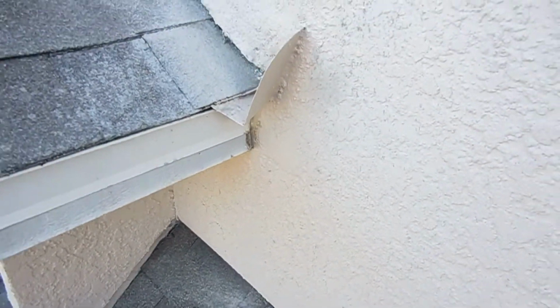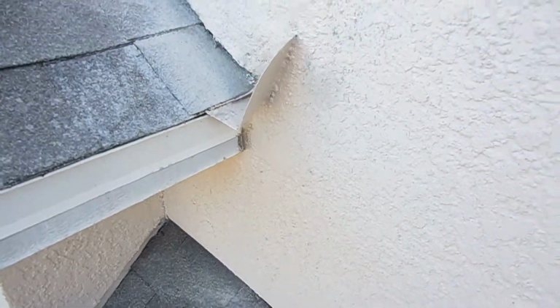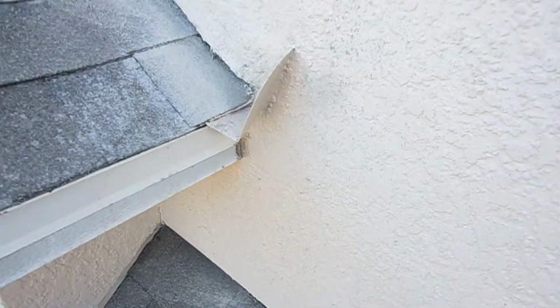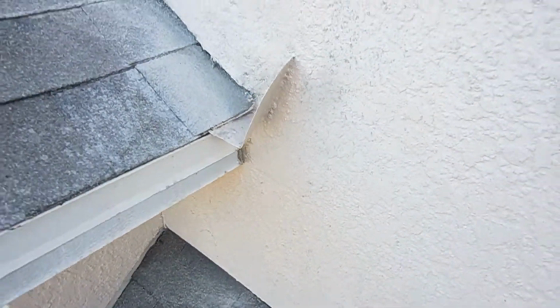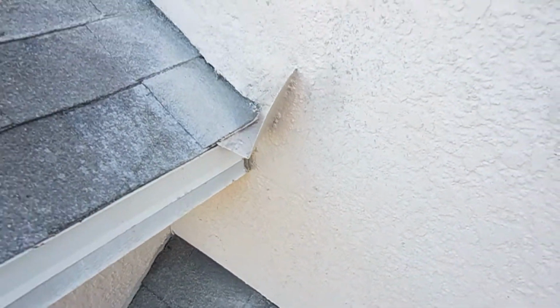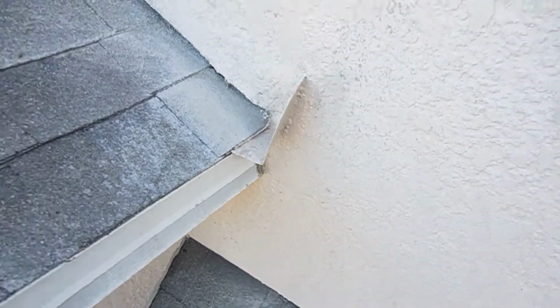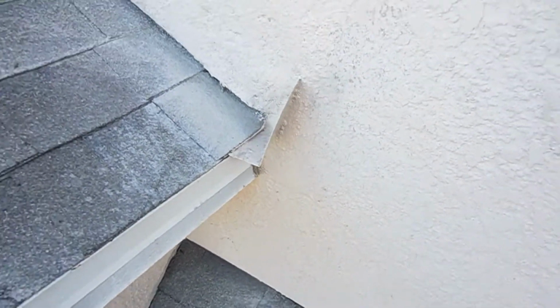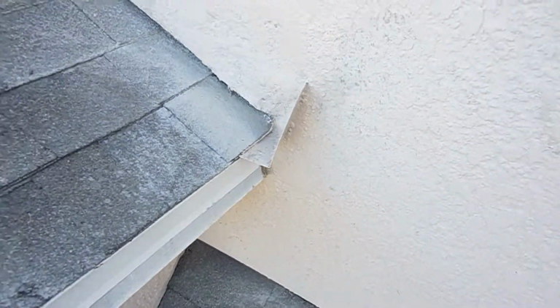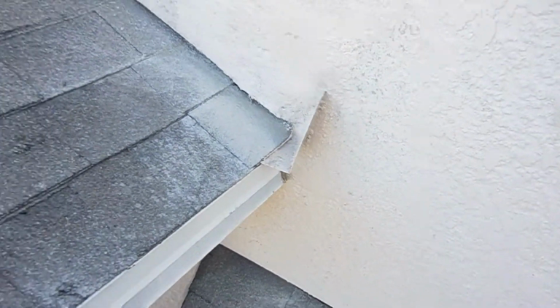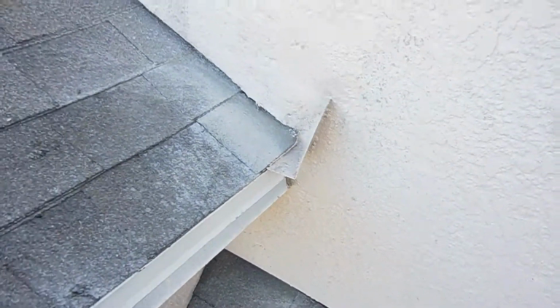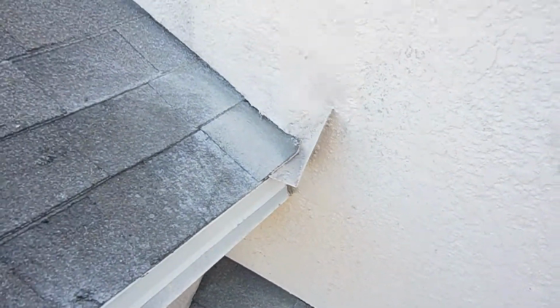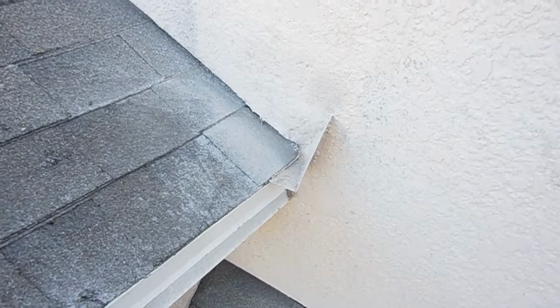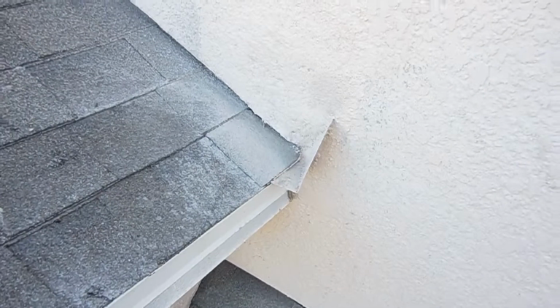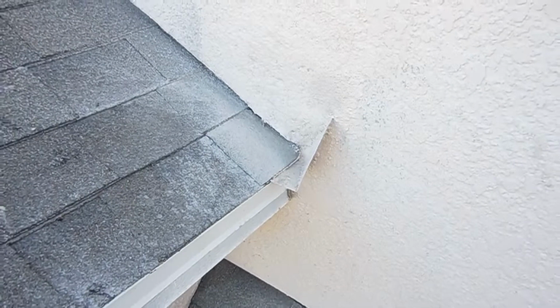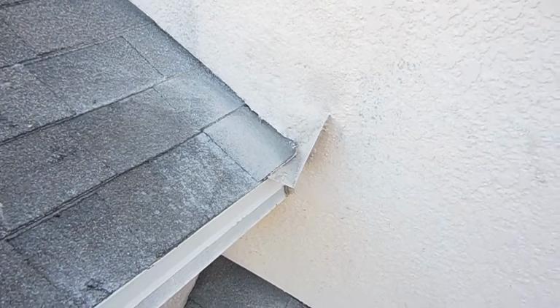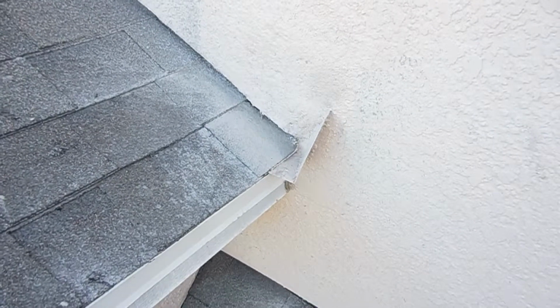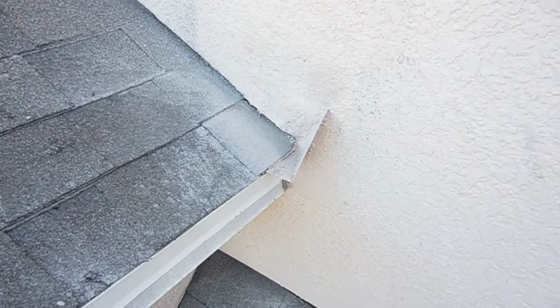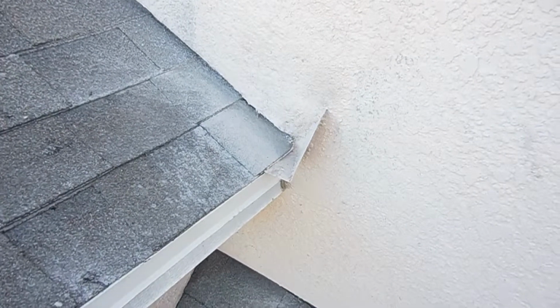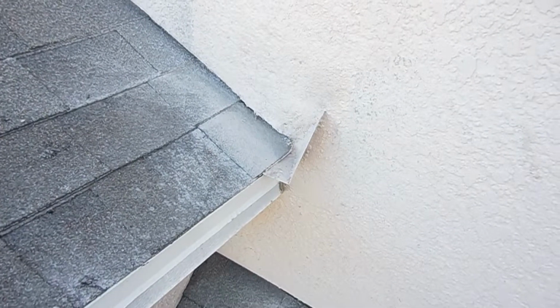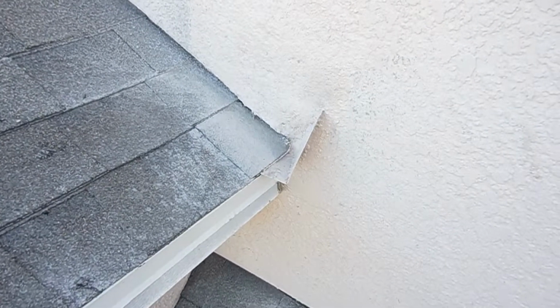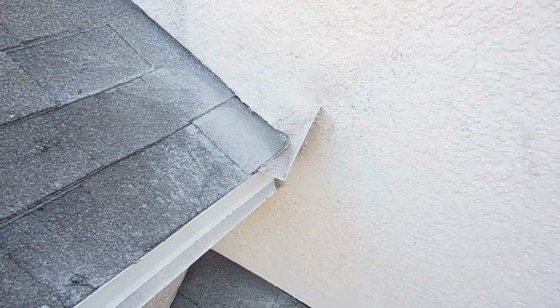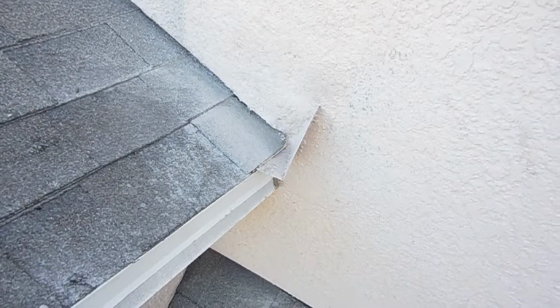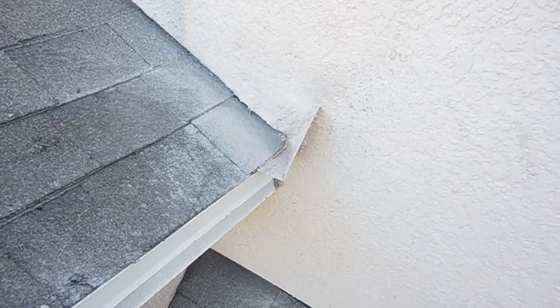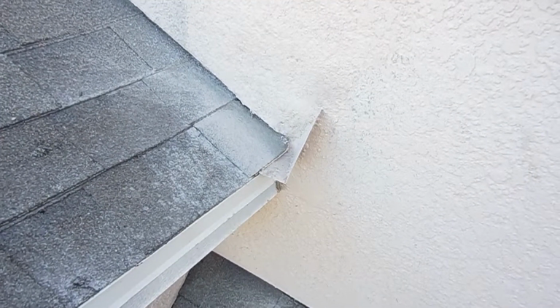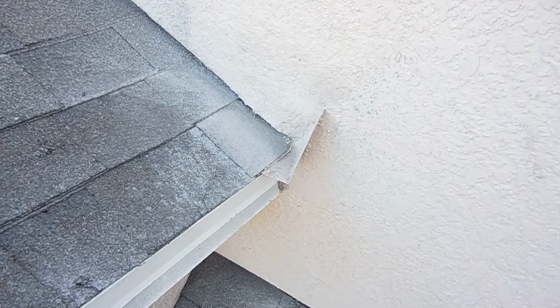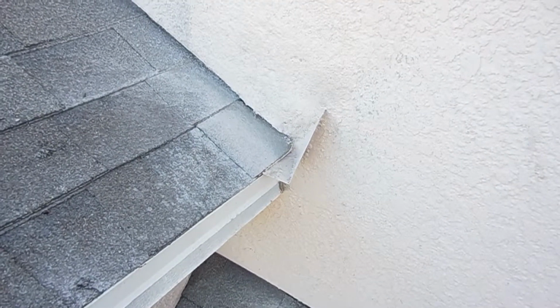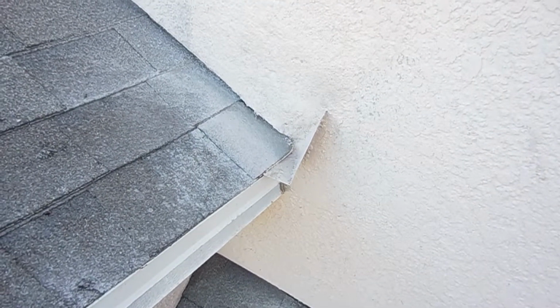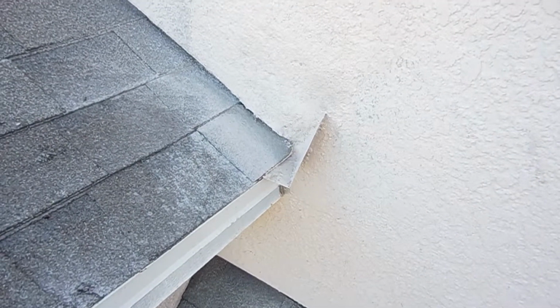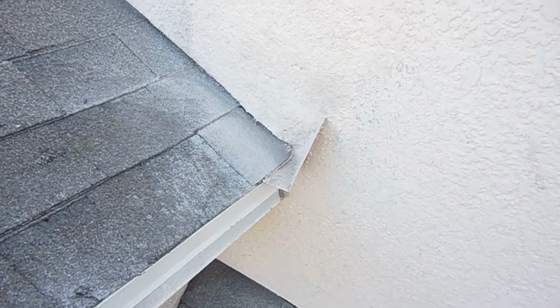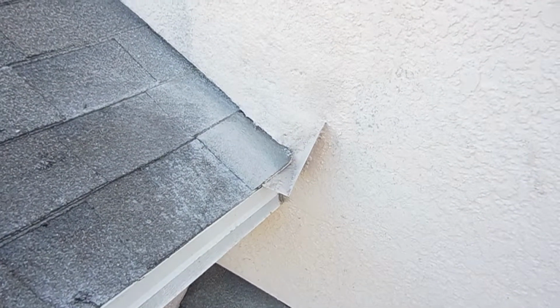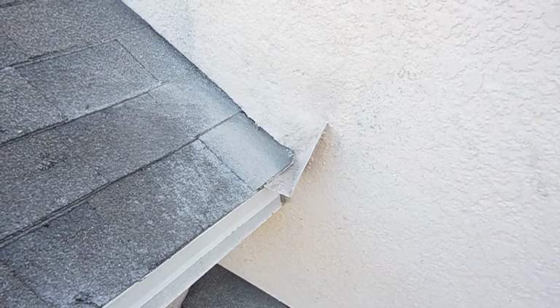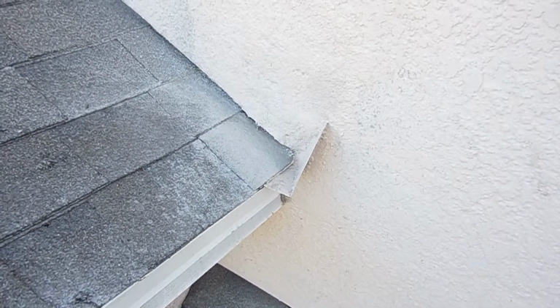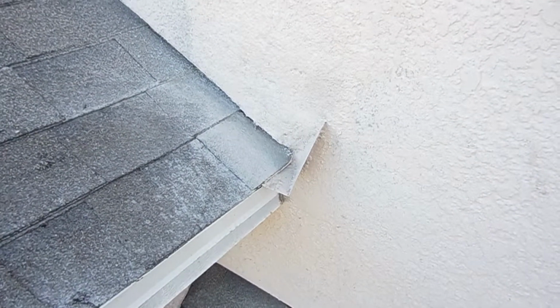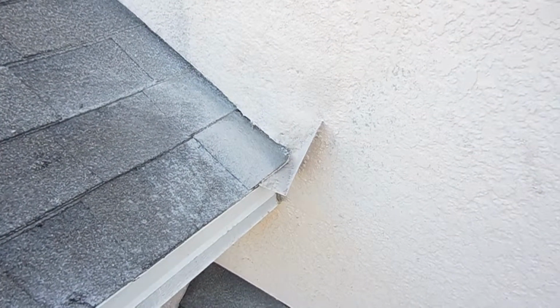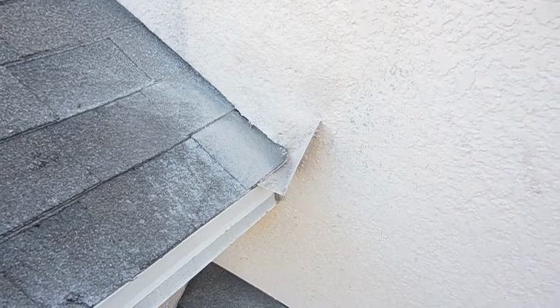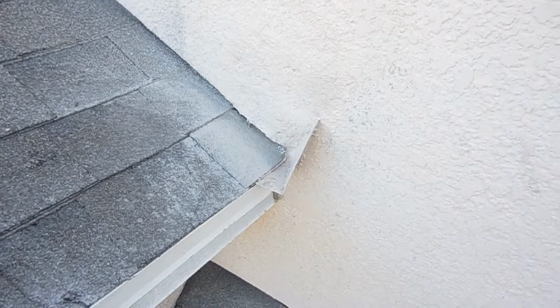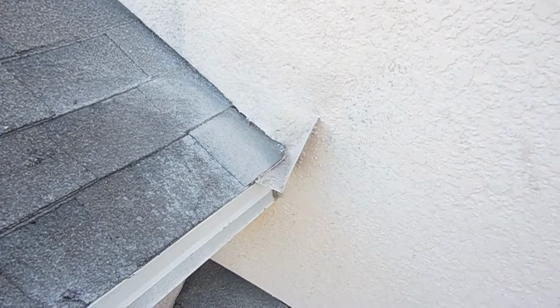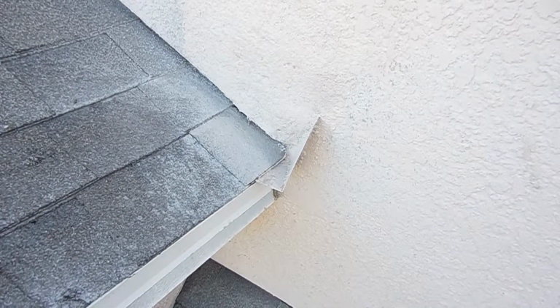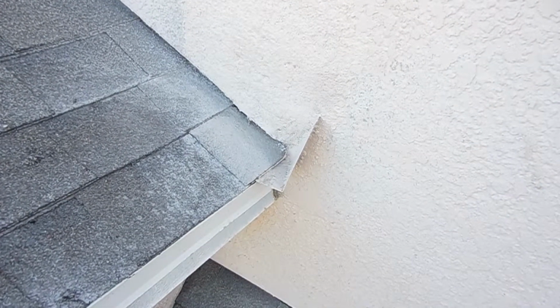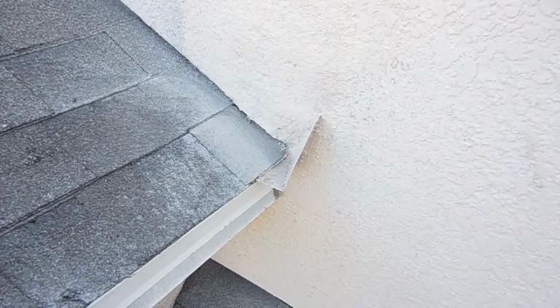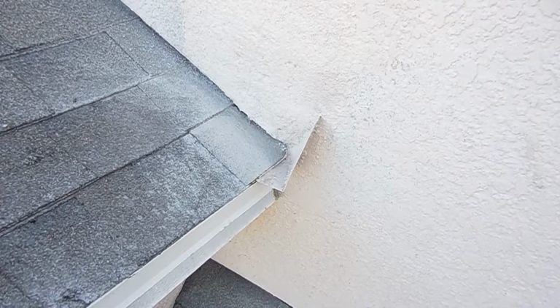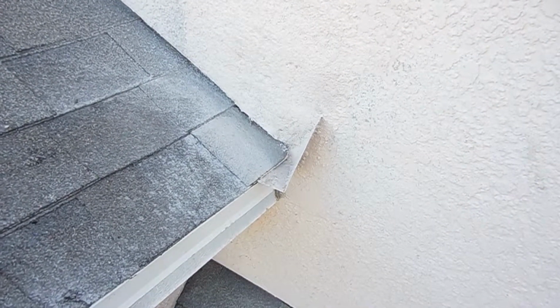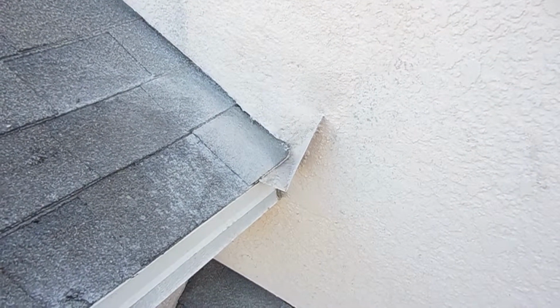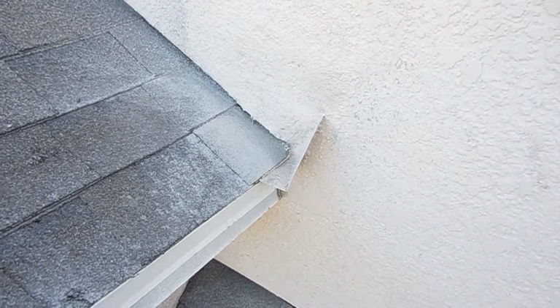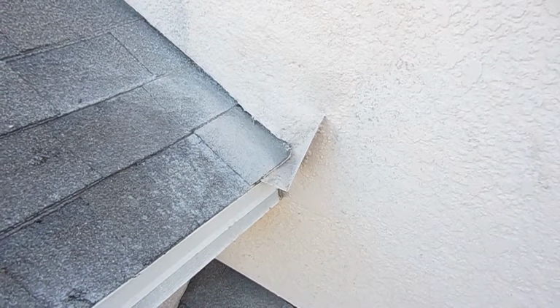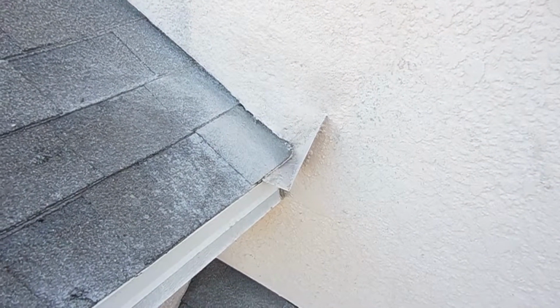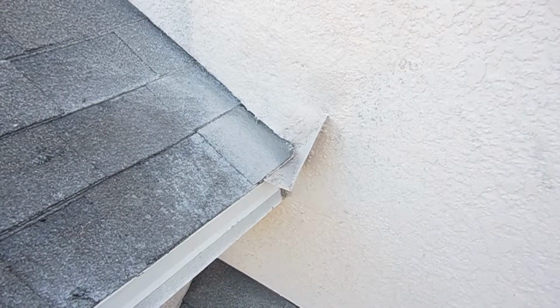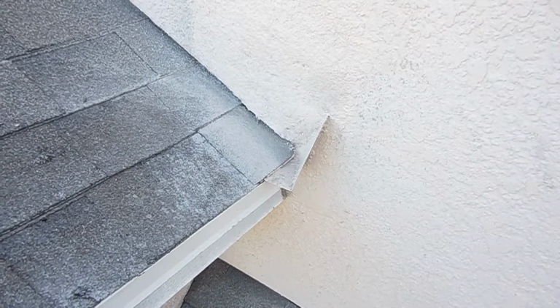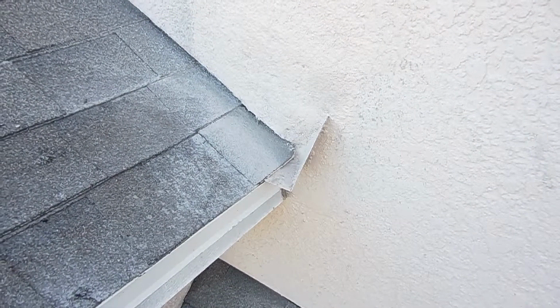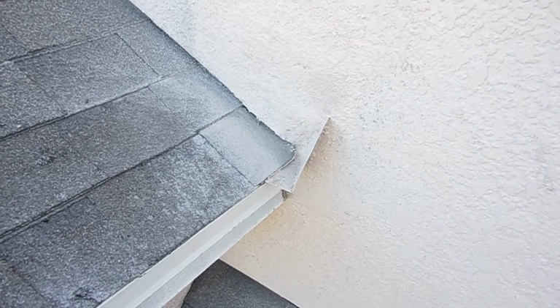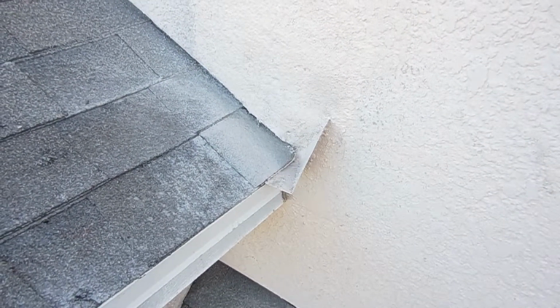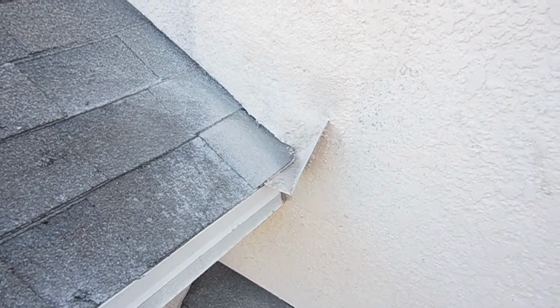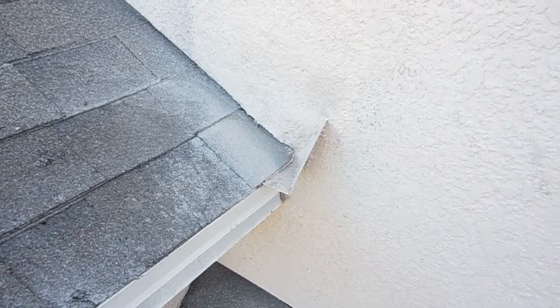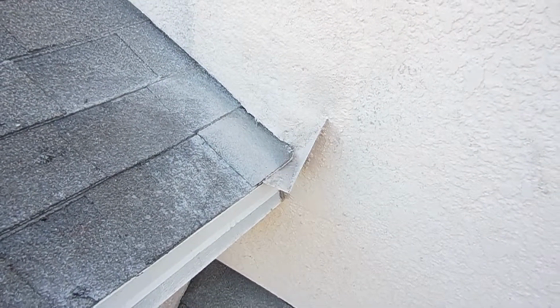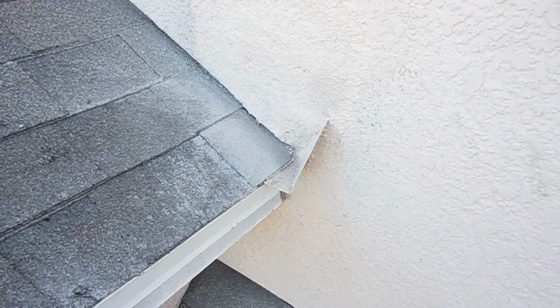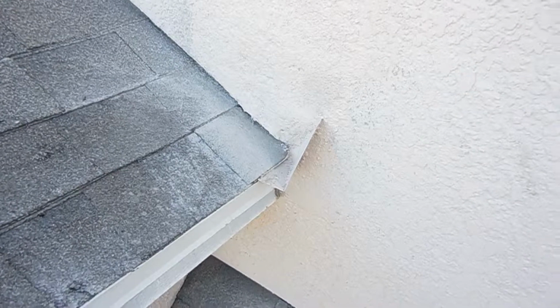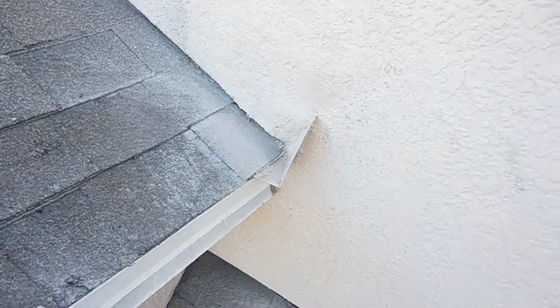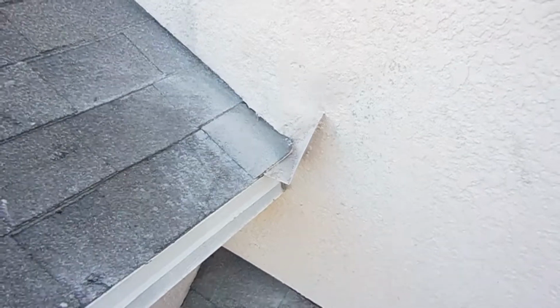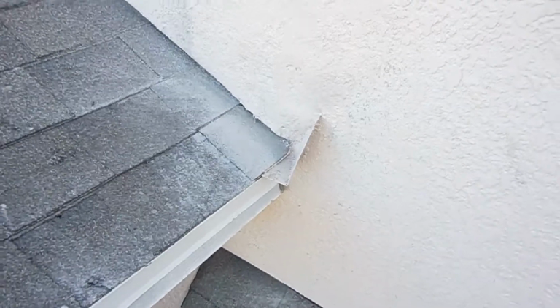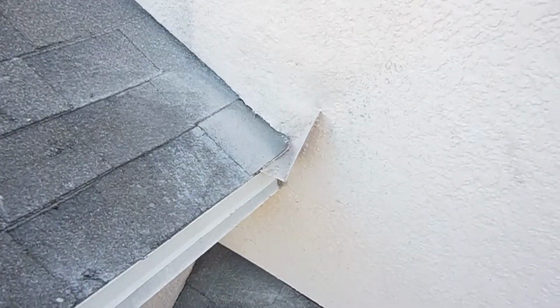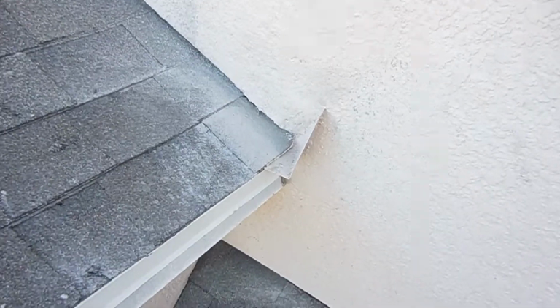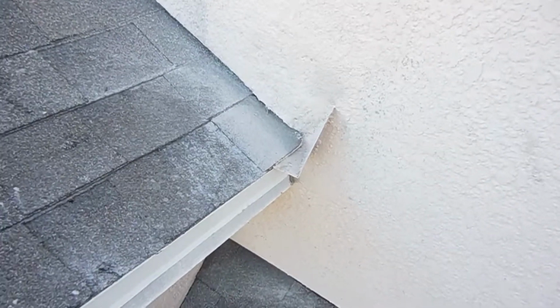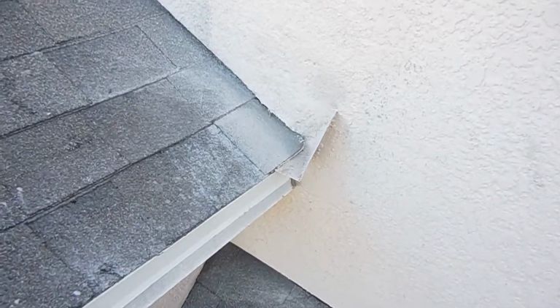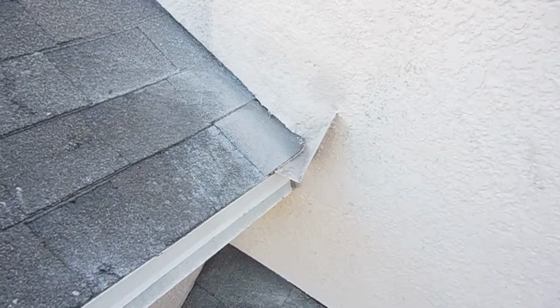So I think that you're going to be in good shape here. As far as the roof repair goes, that looks like it's been done properly.